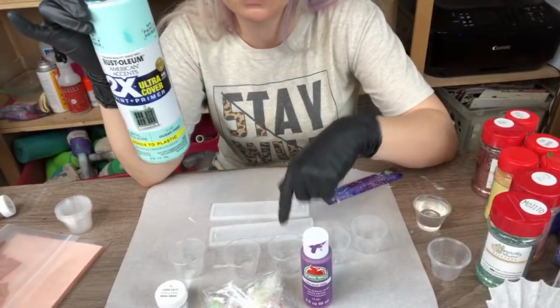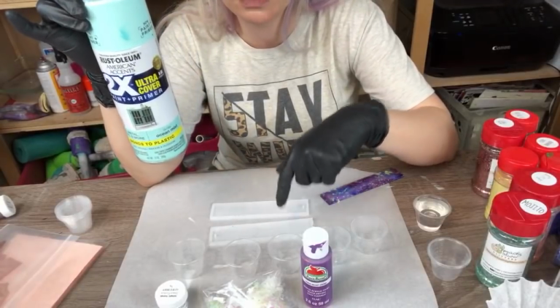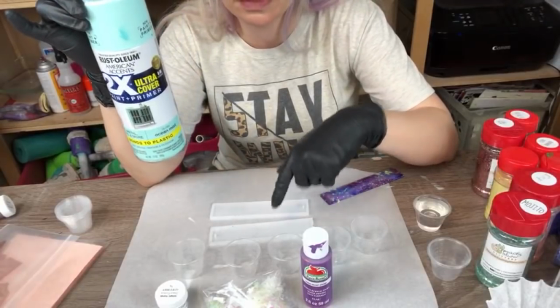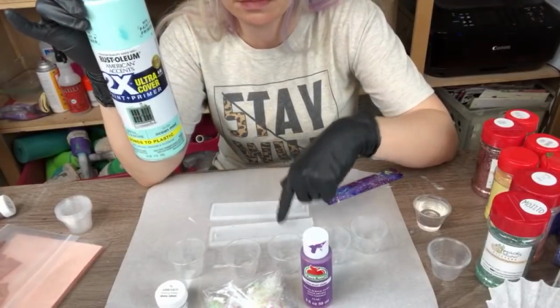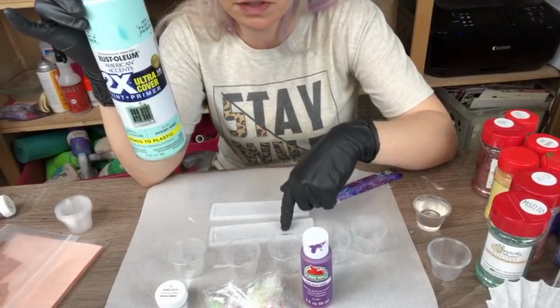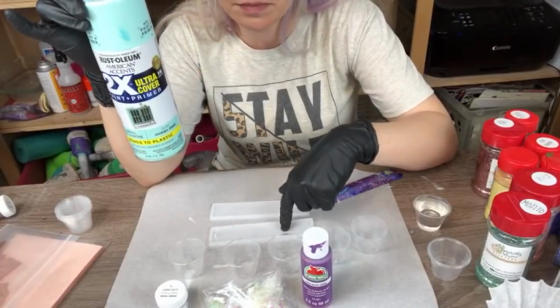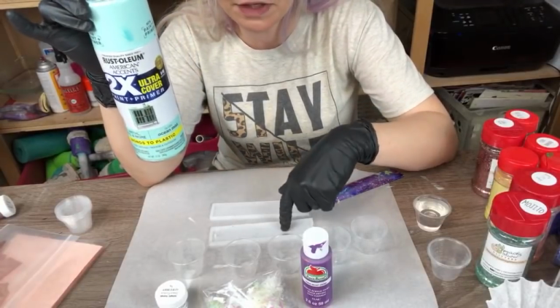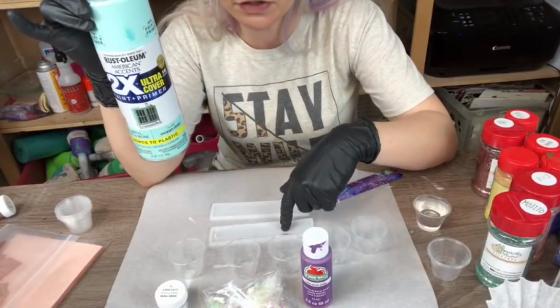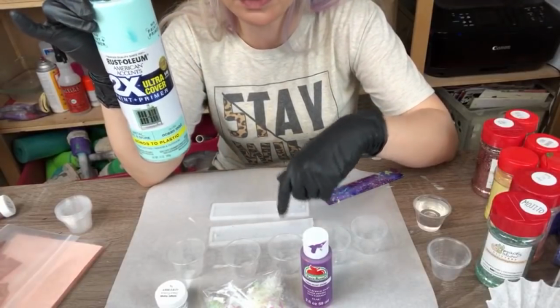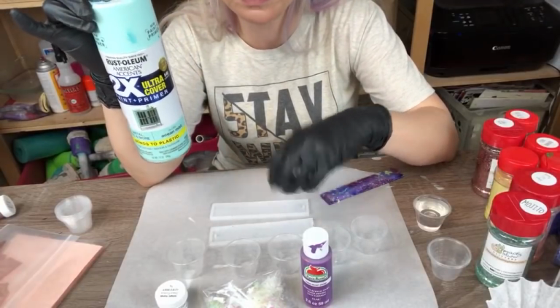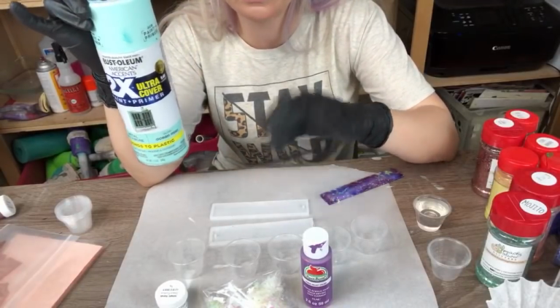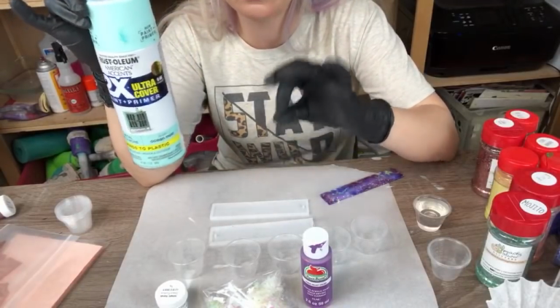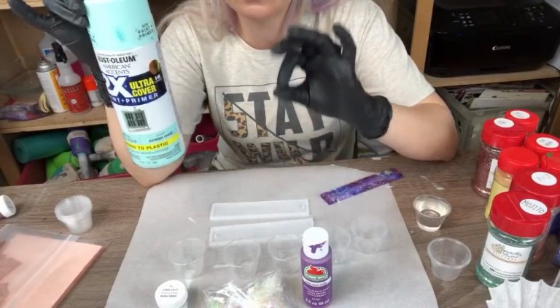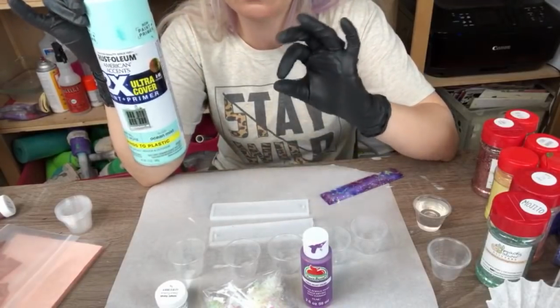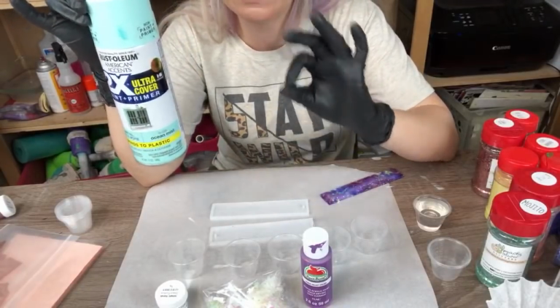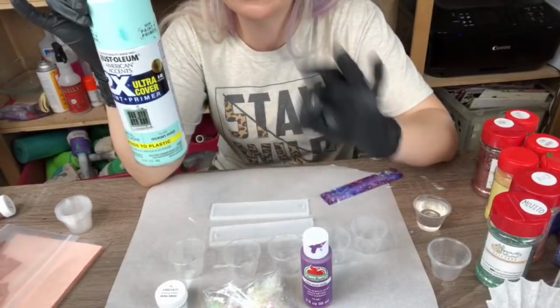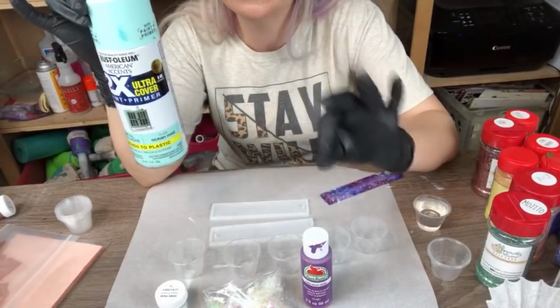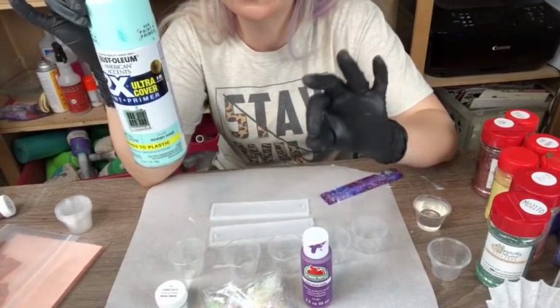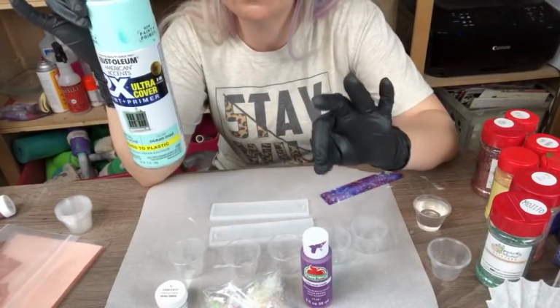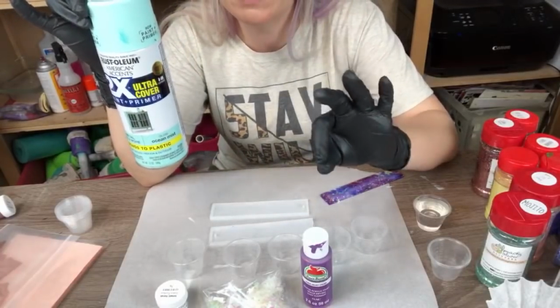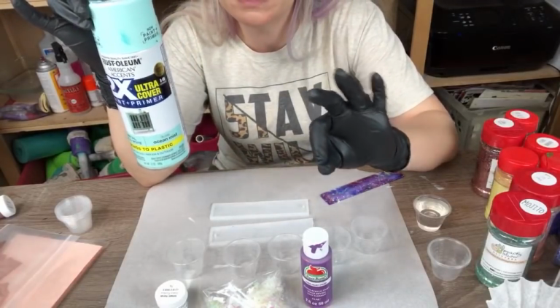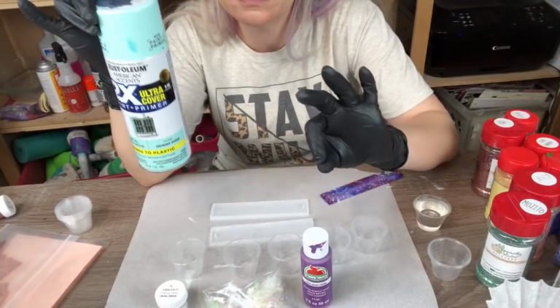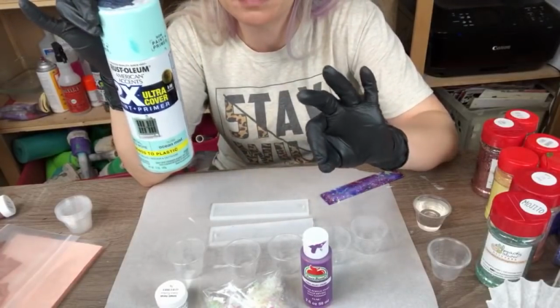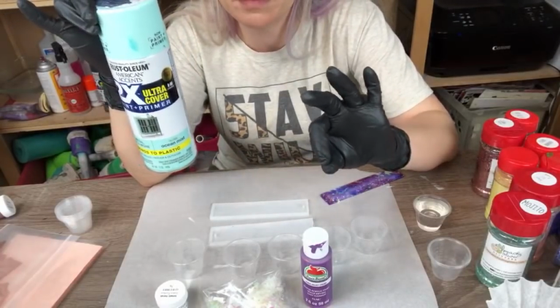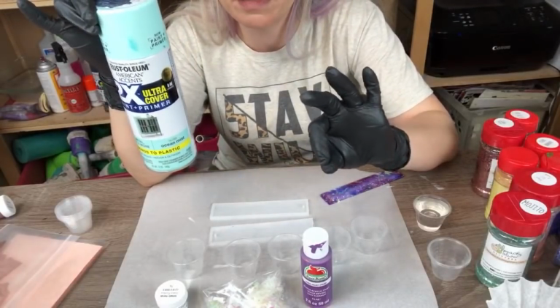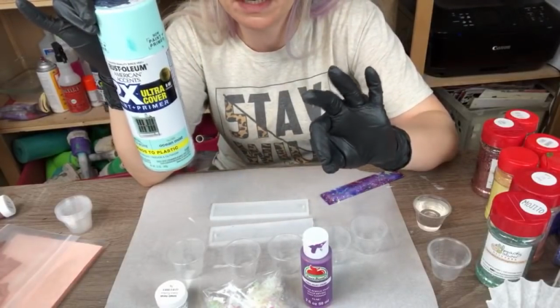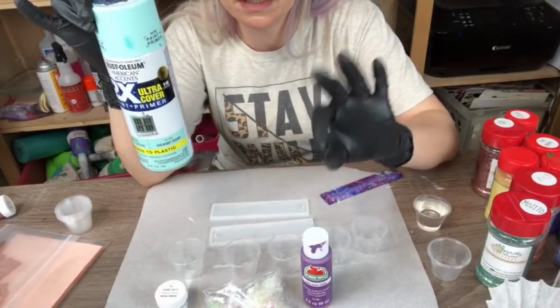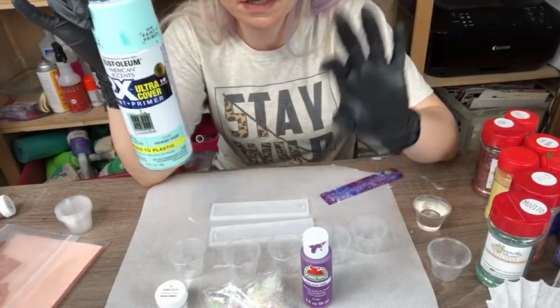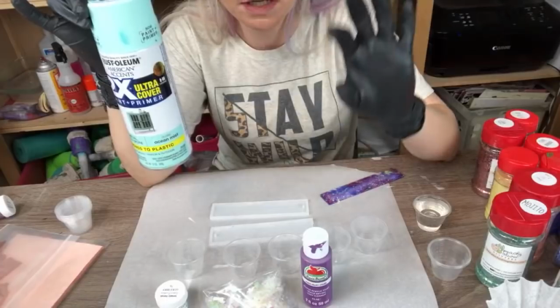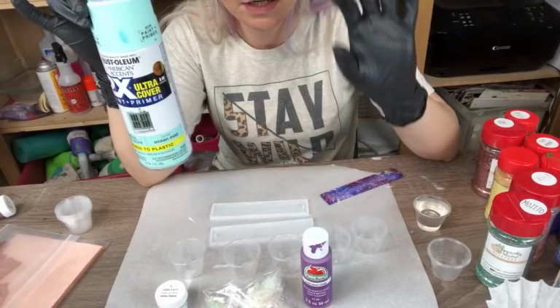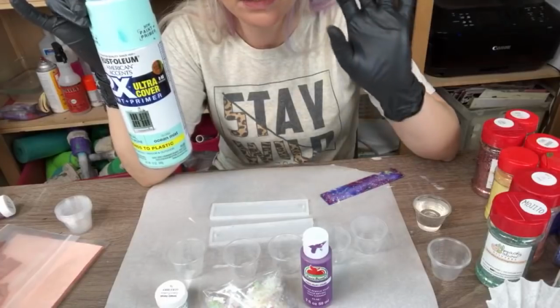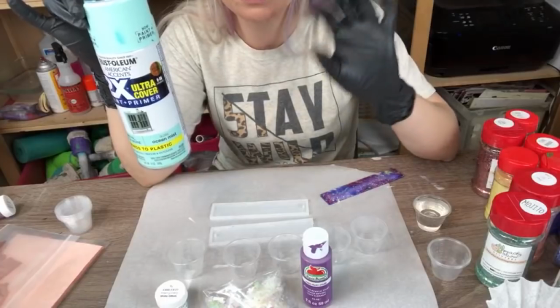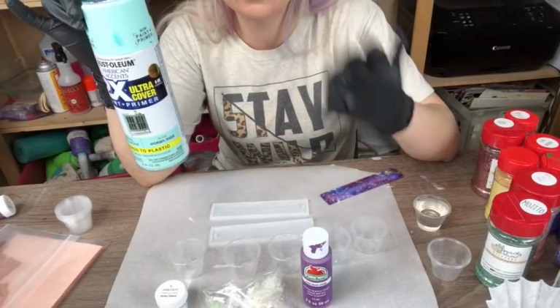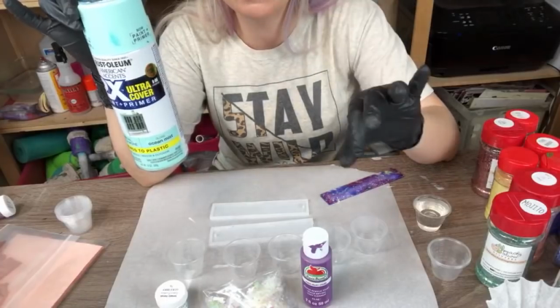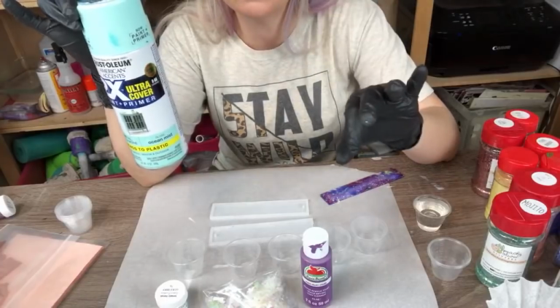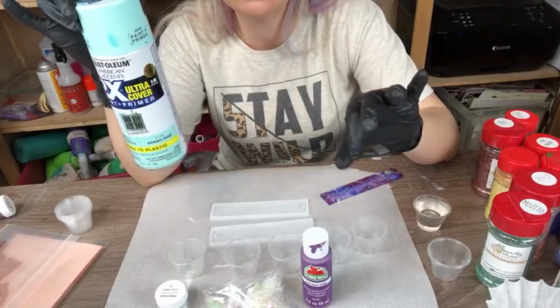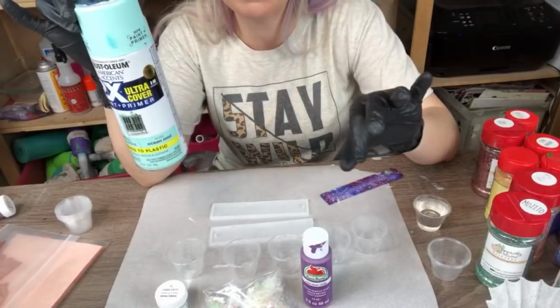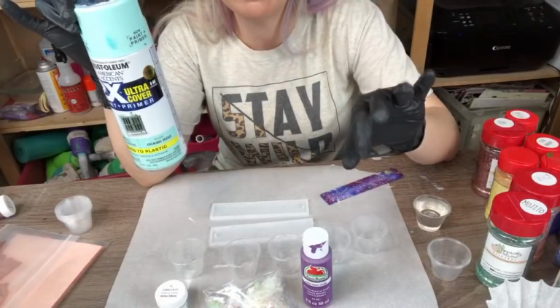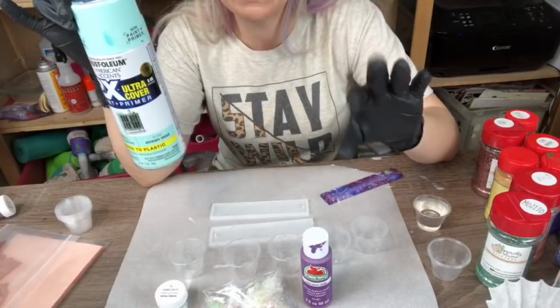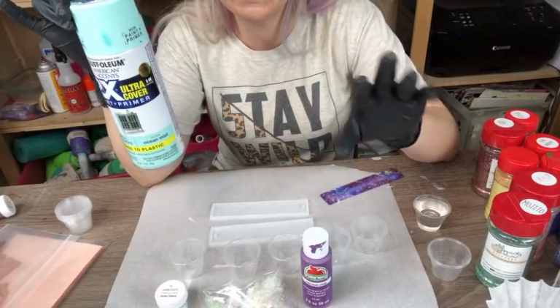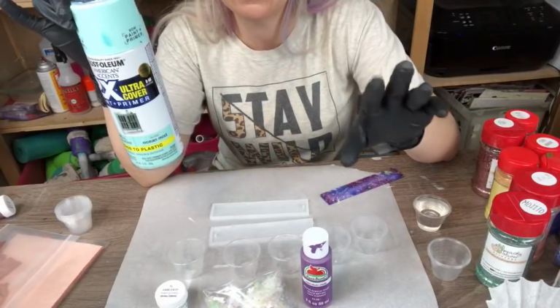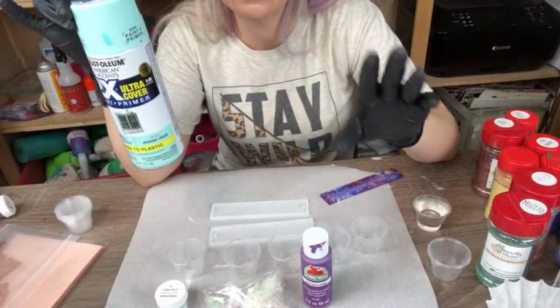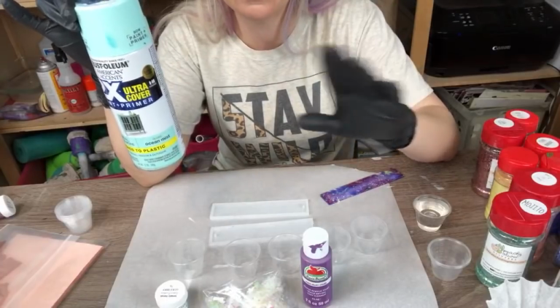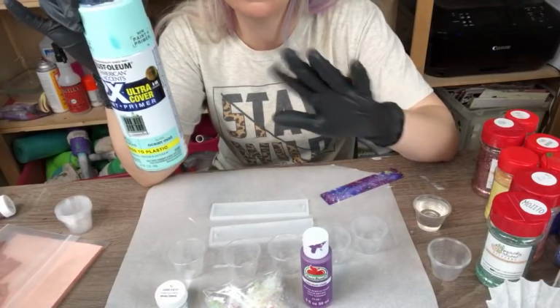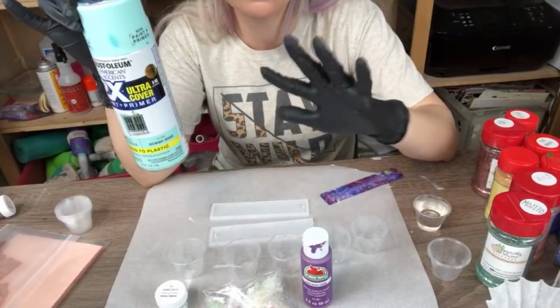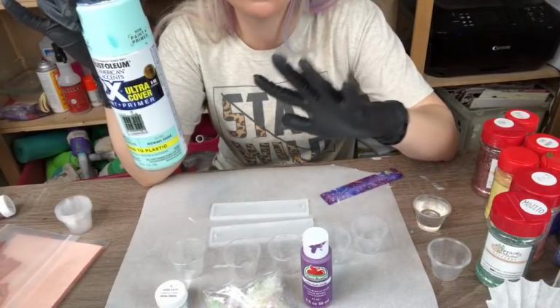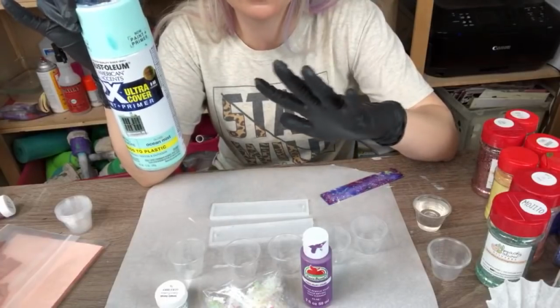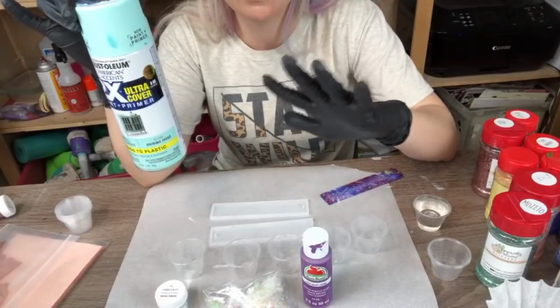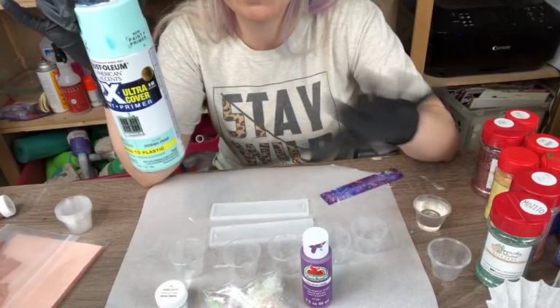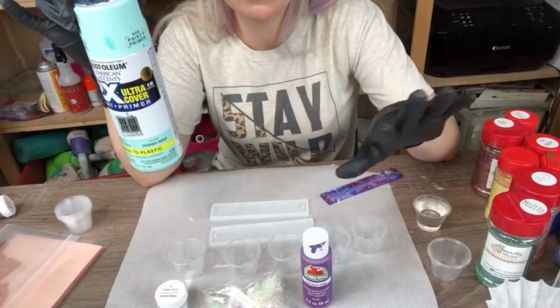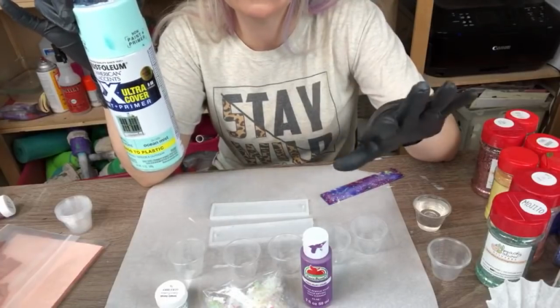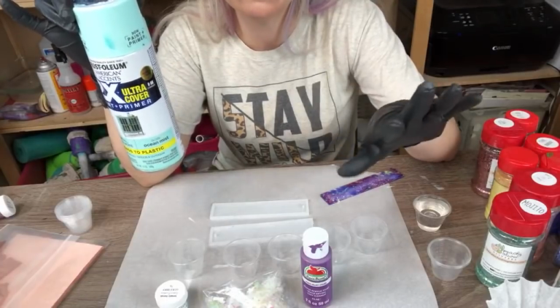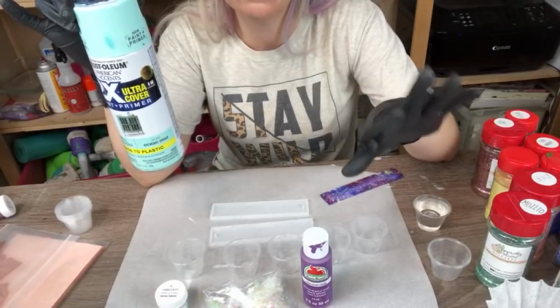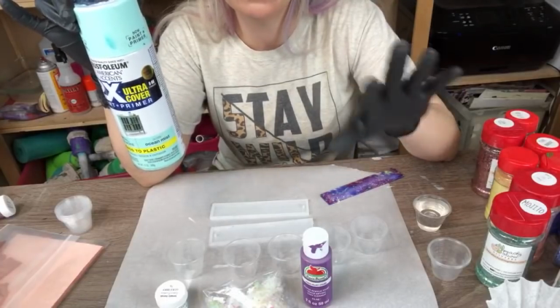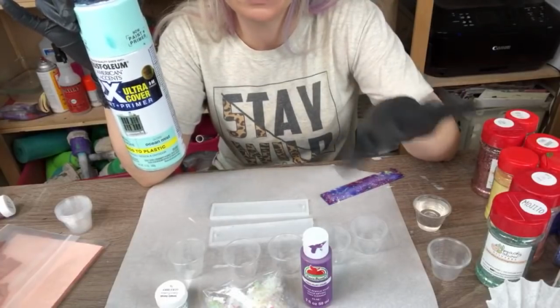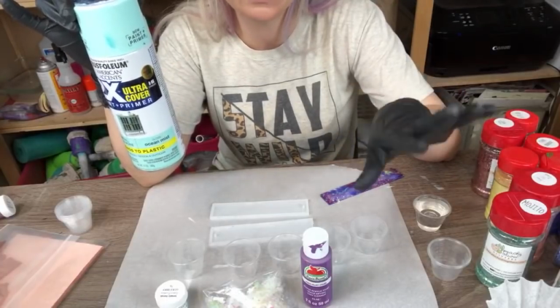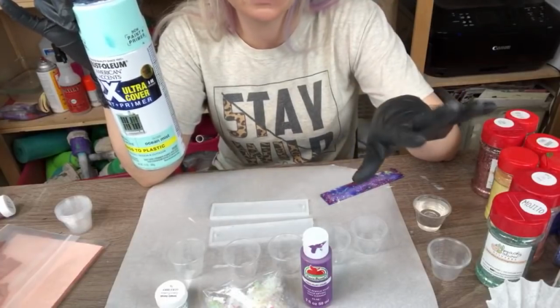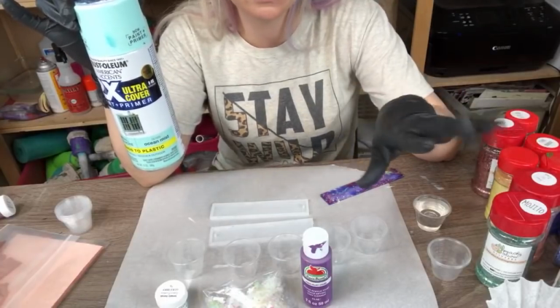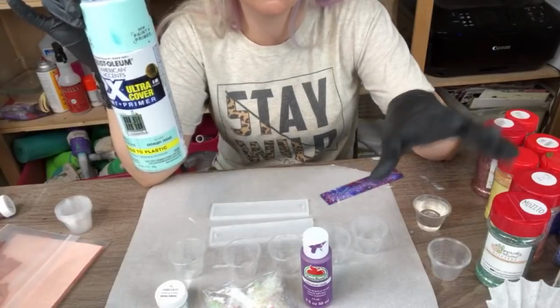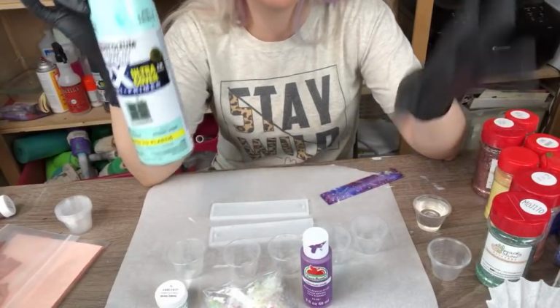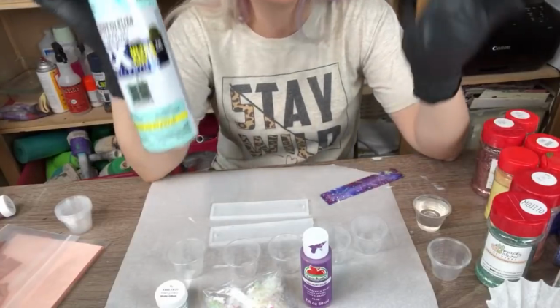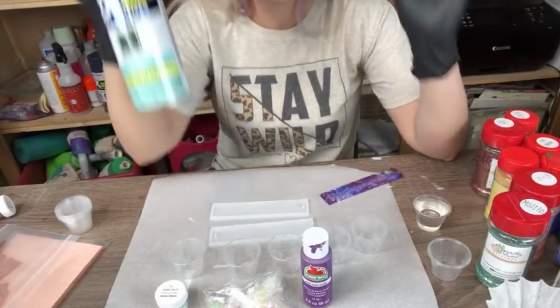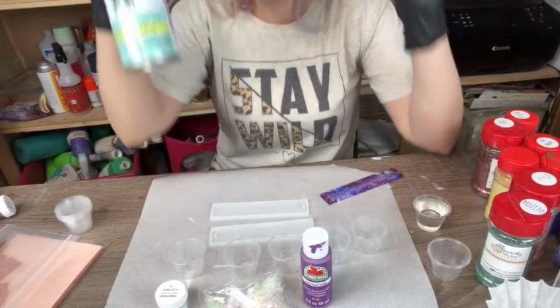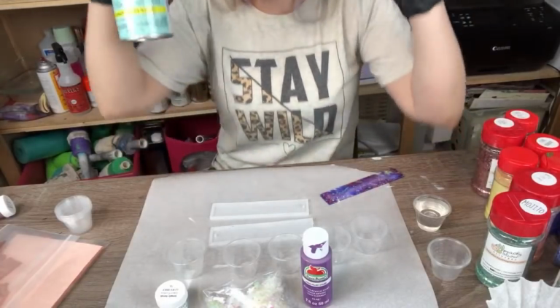You'll just want to make sure you only do a little bit of spray paint. Too much spray paint and your epoxy will not cure.